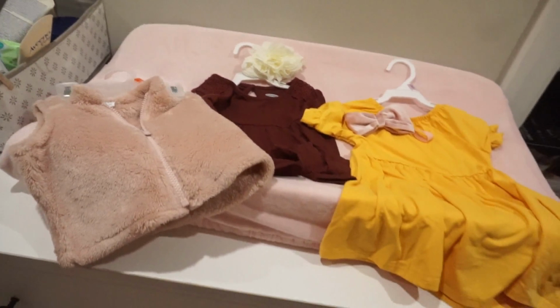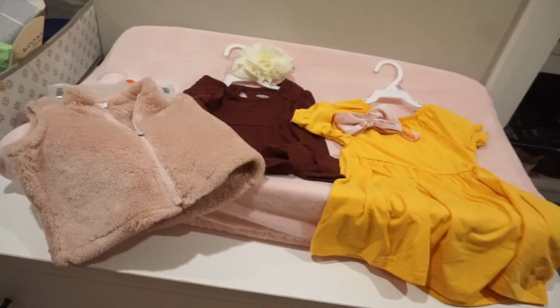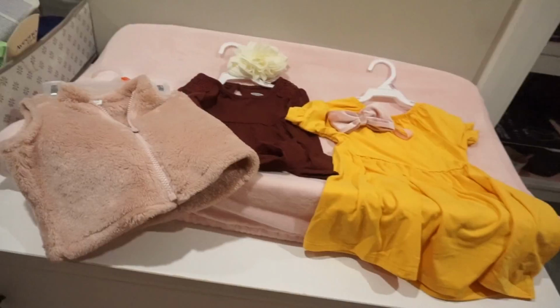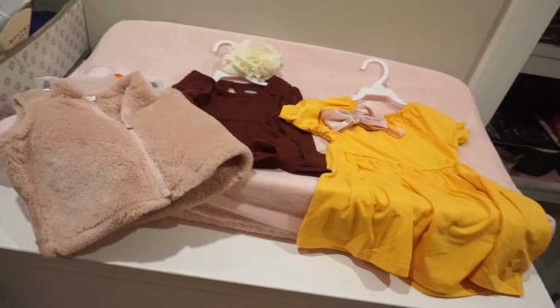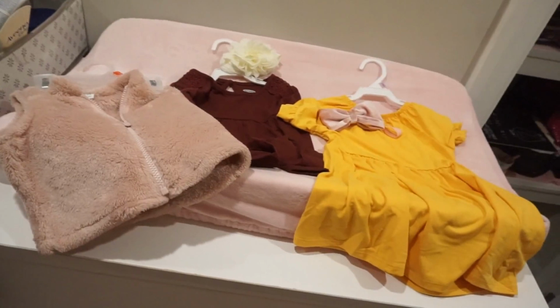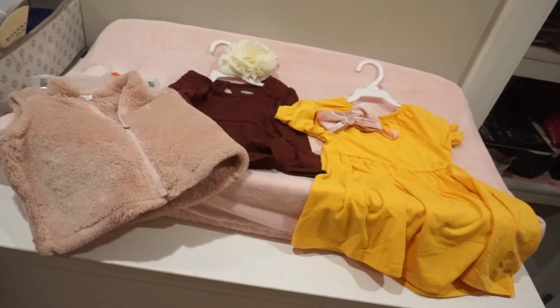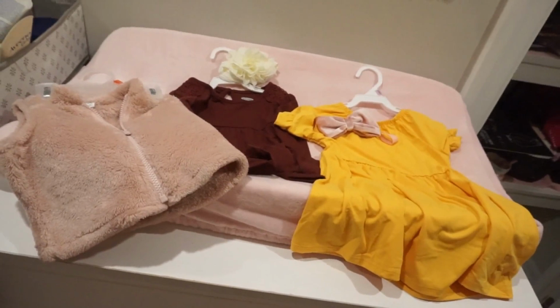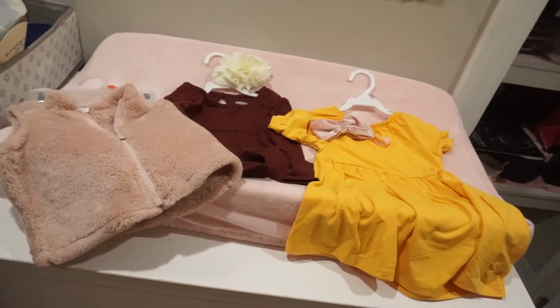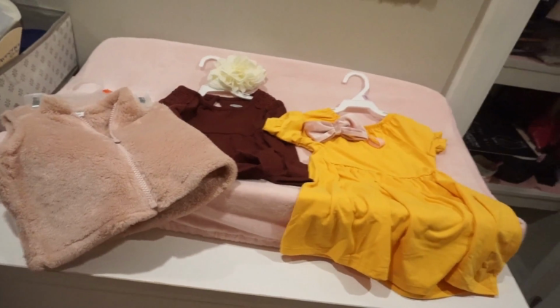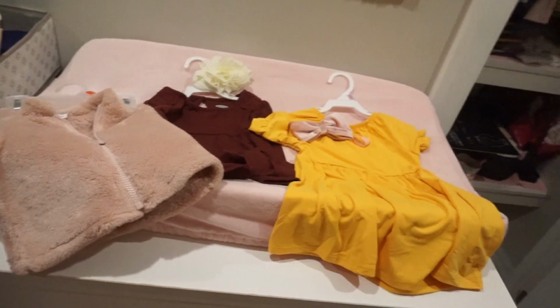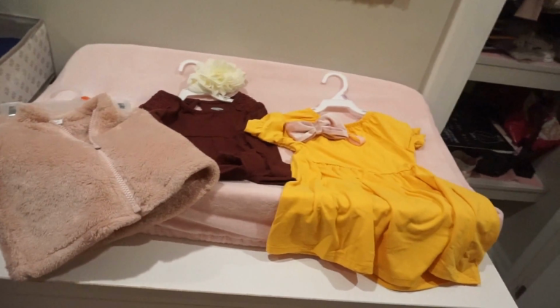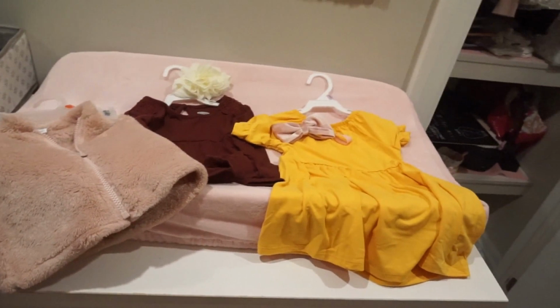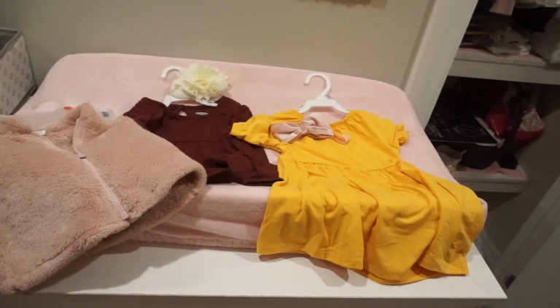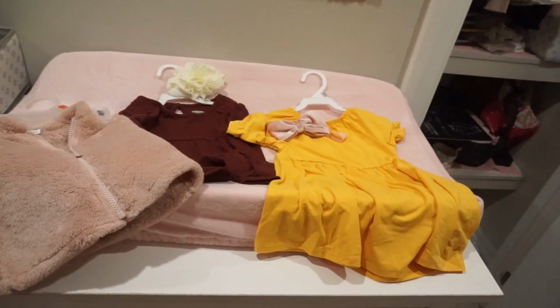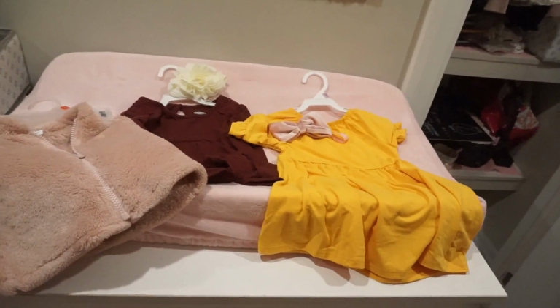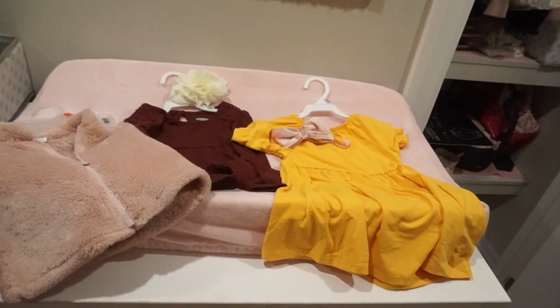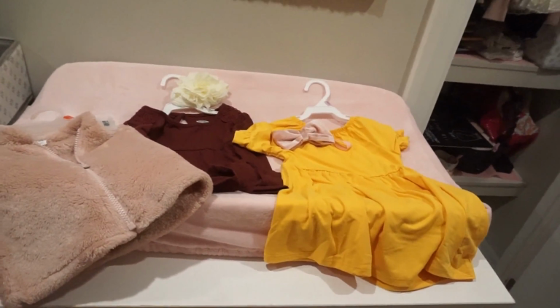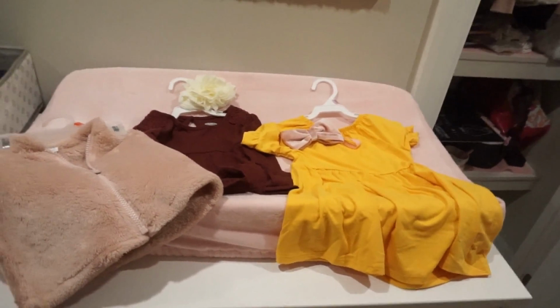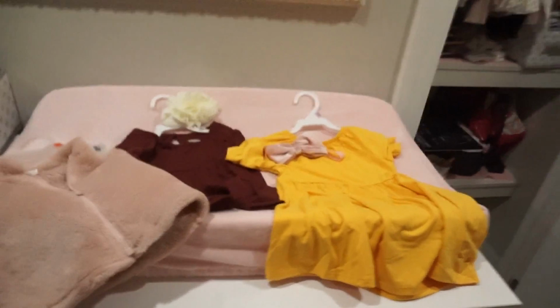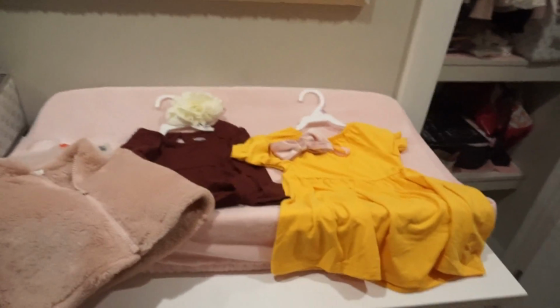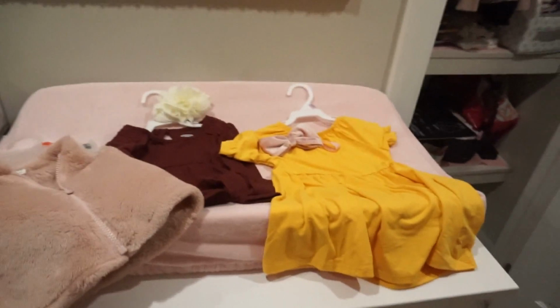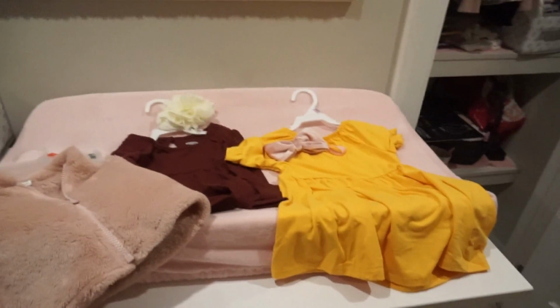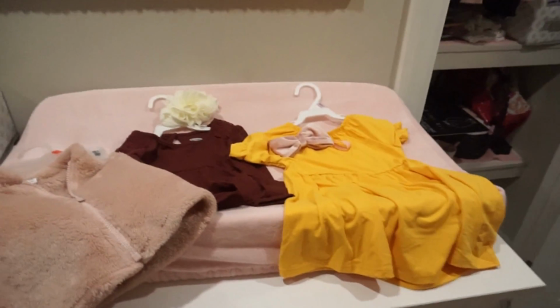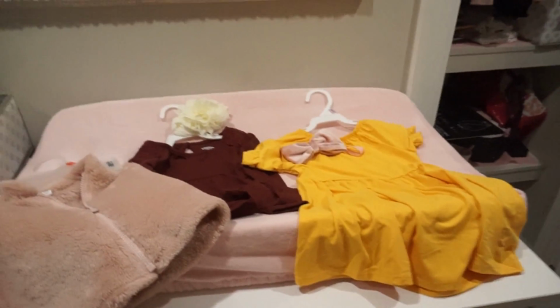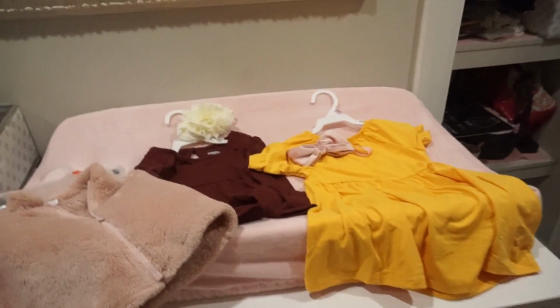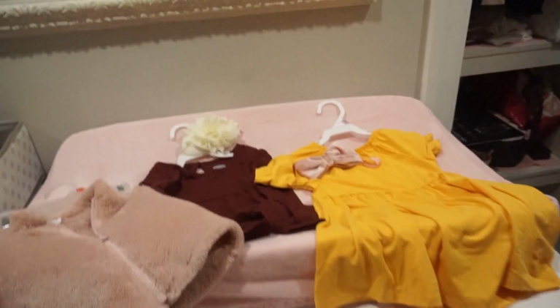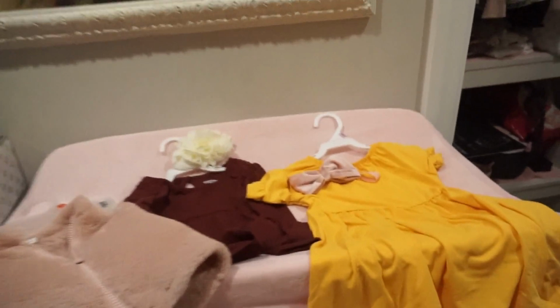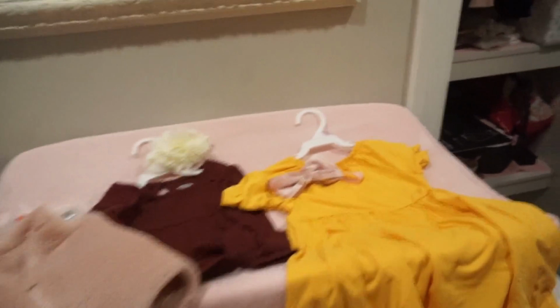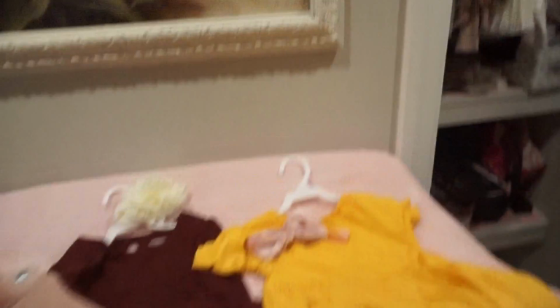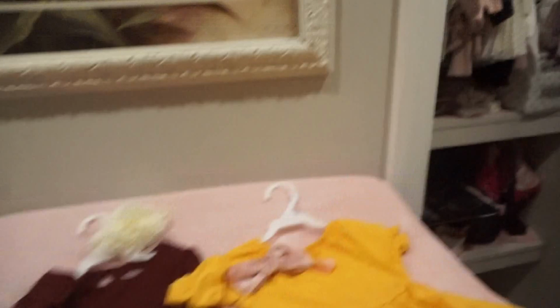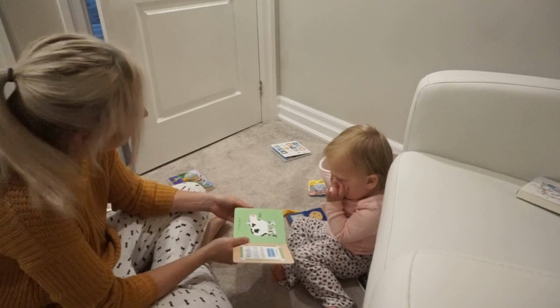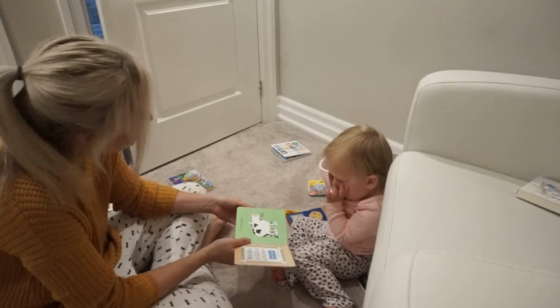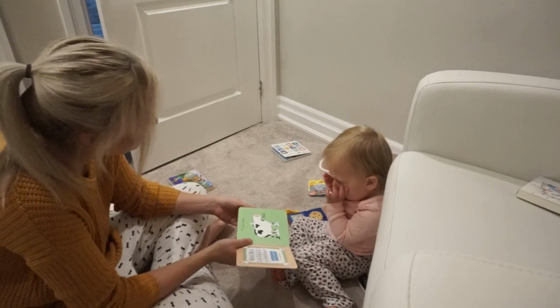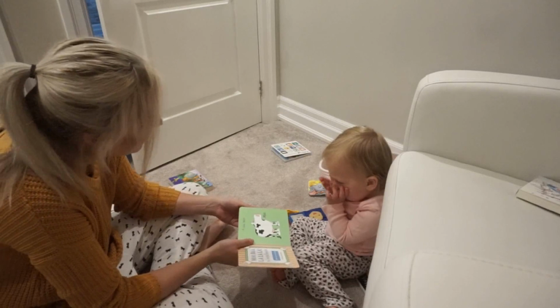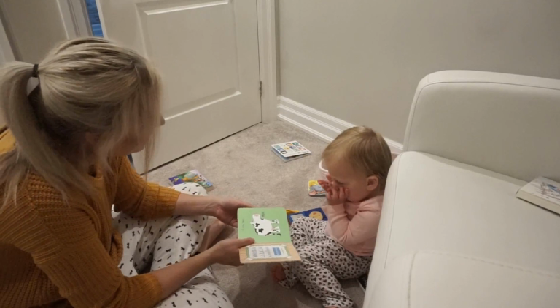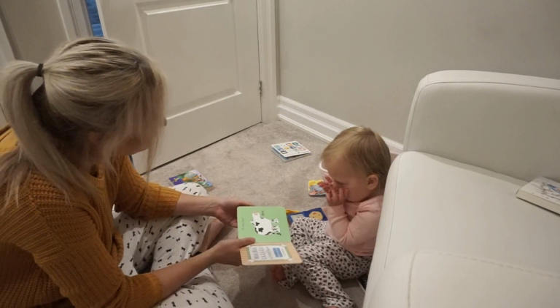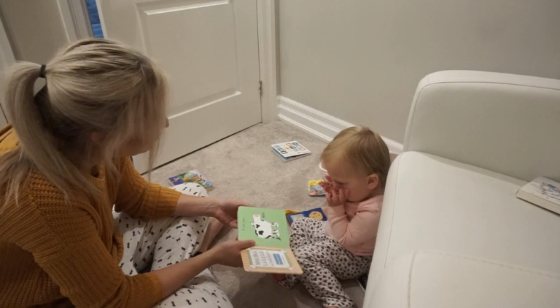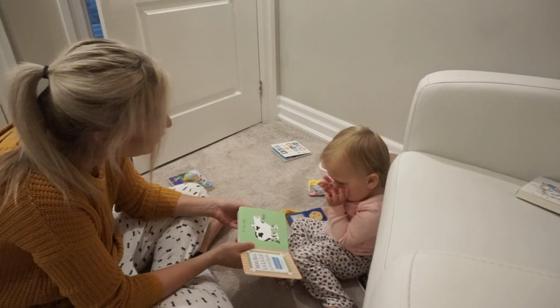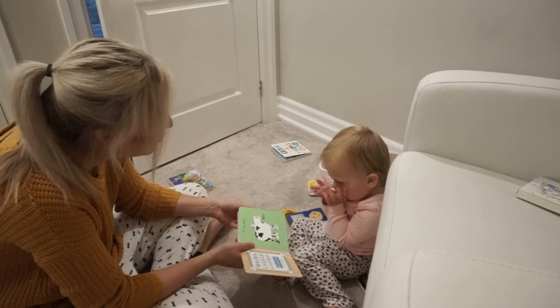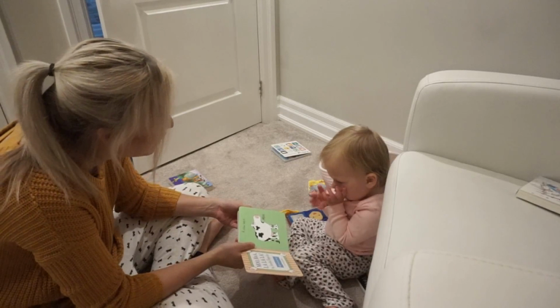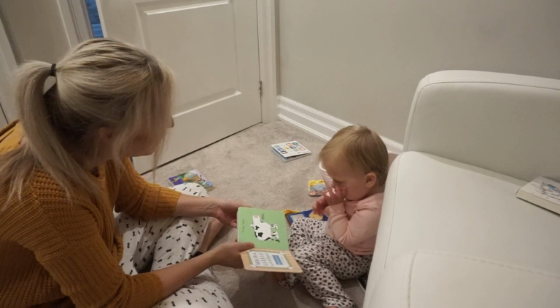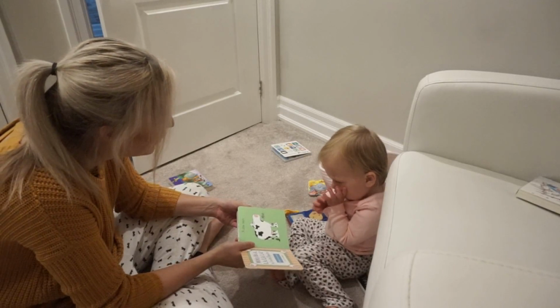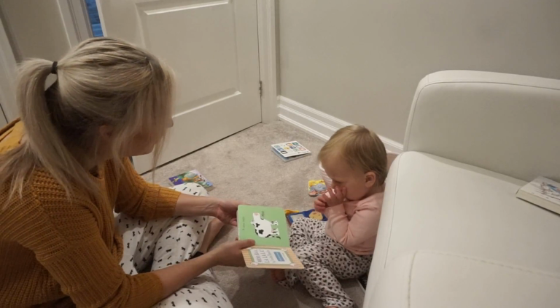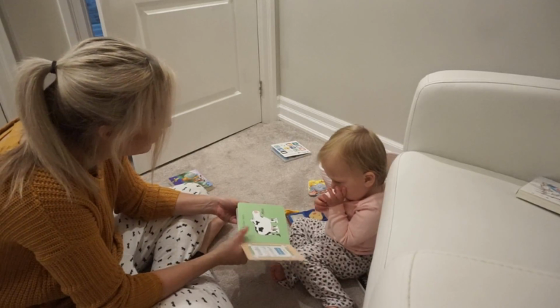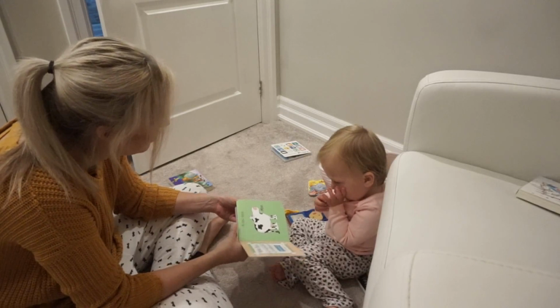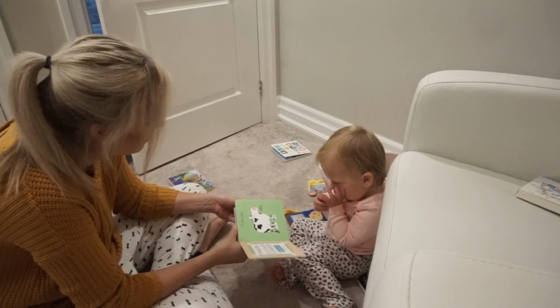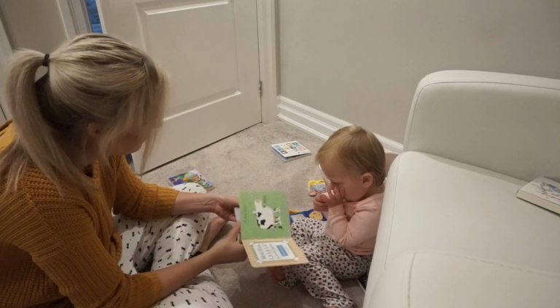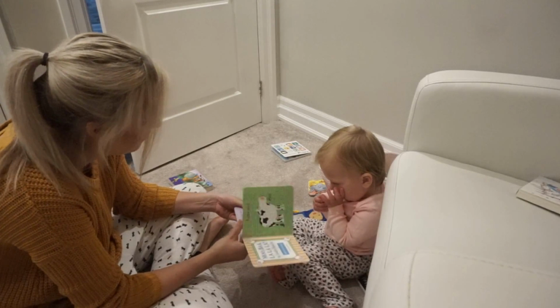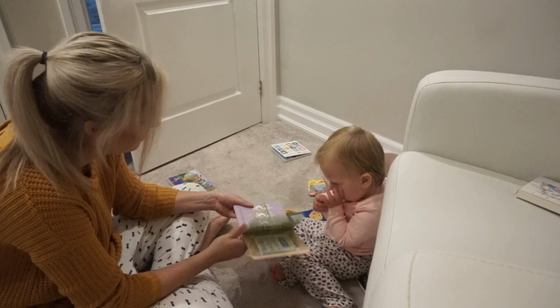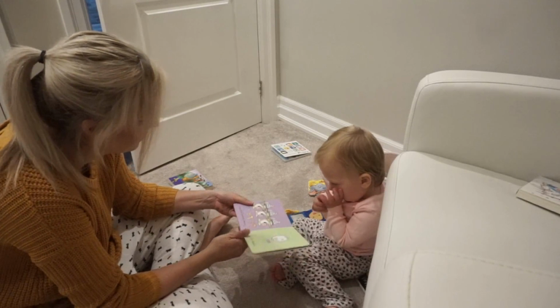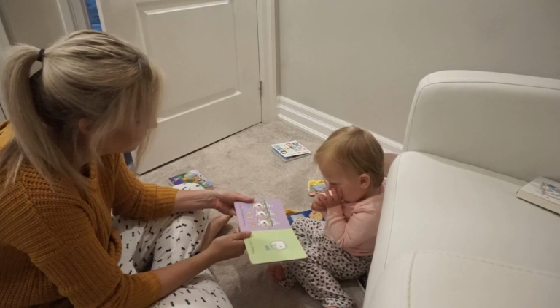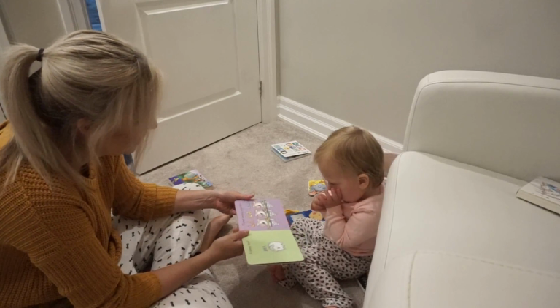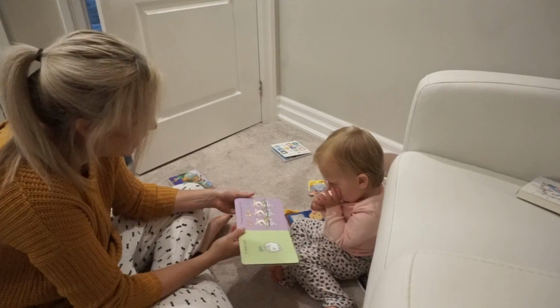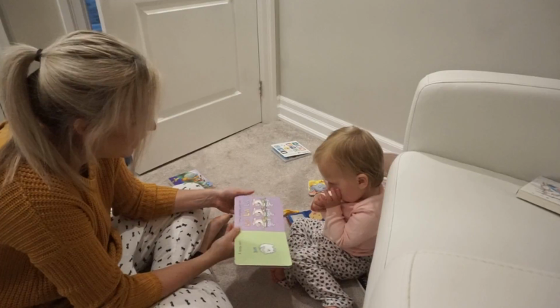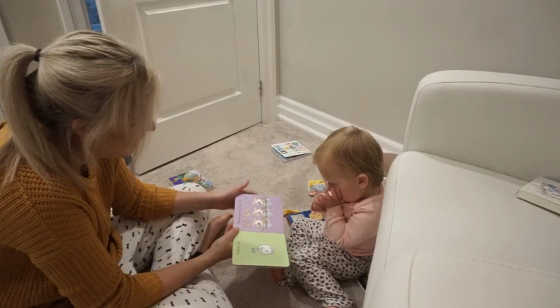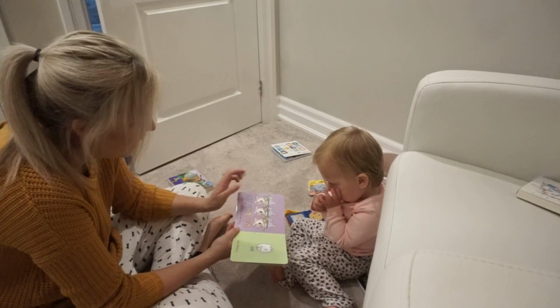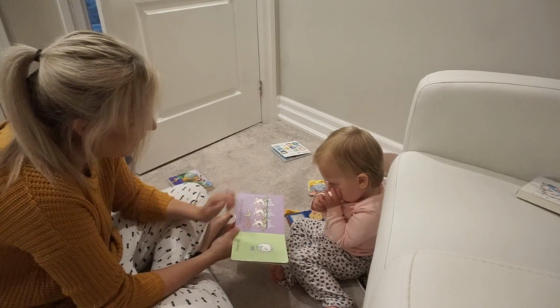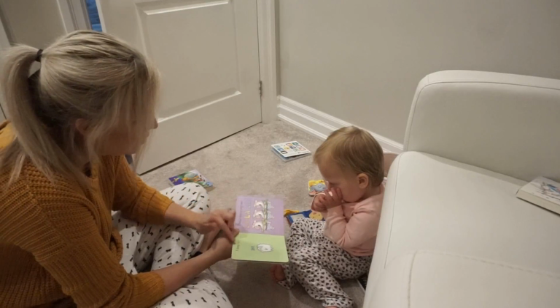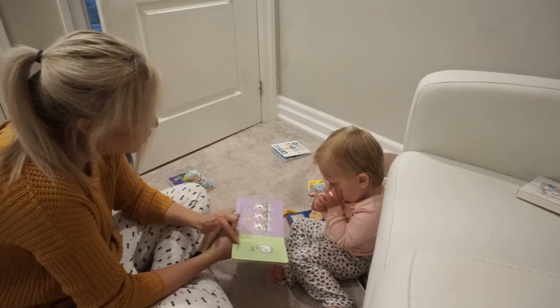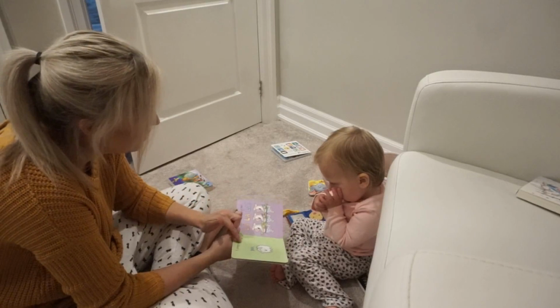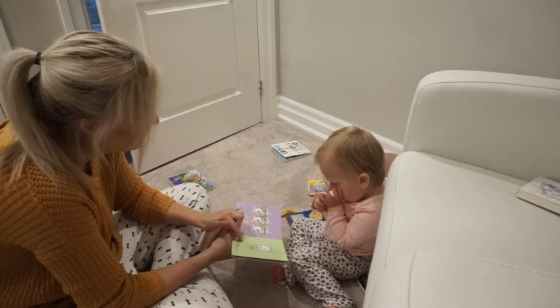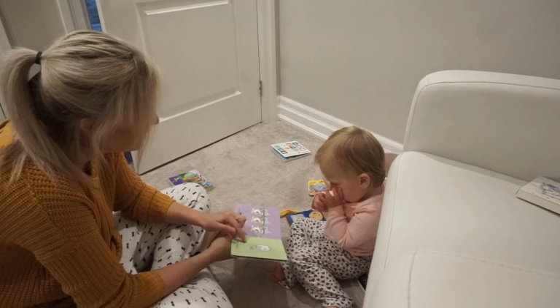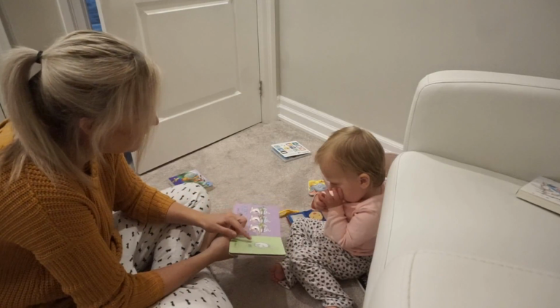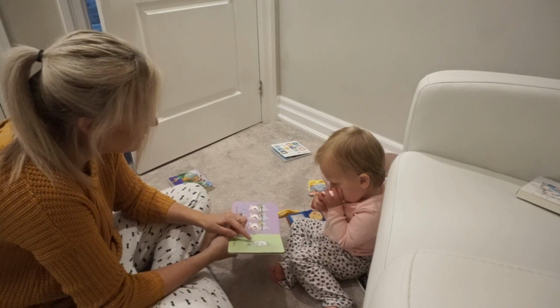I have to go read her a book now. 'A cow says moo, a sheep says bah, three singing pigs say la la la...'